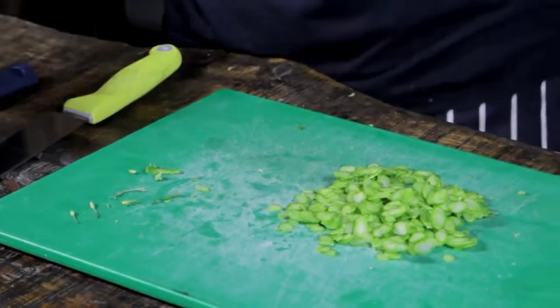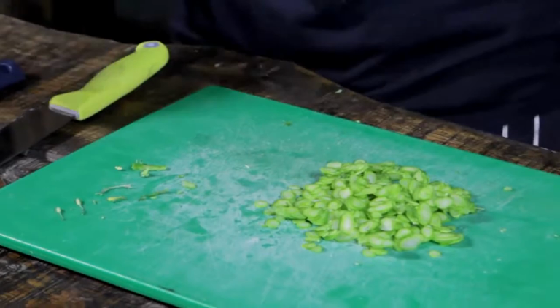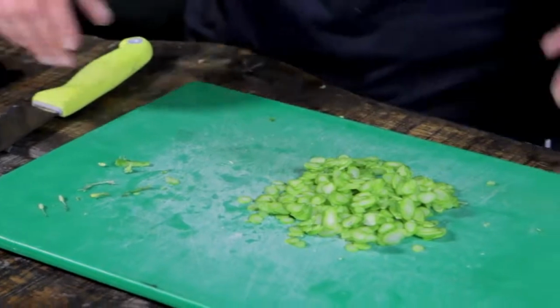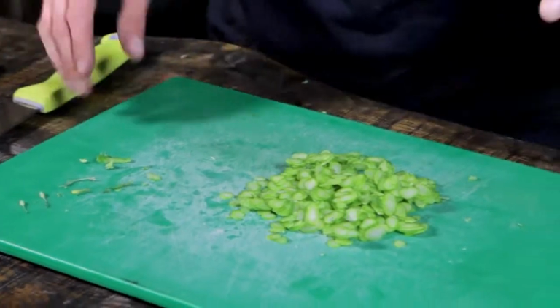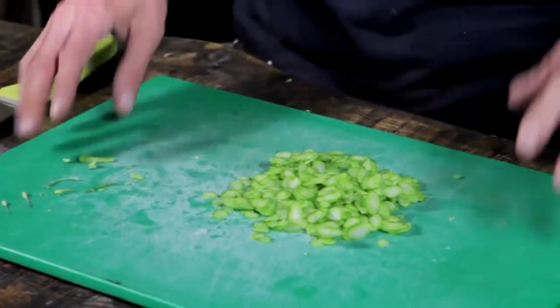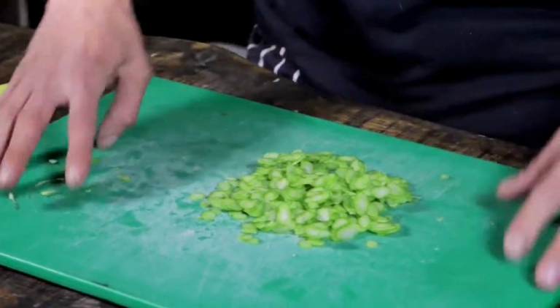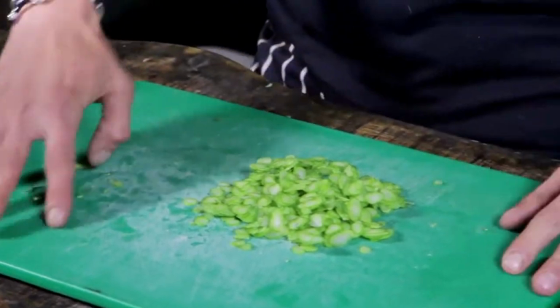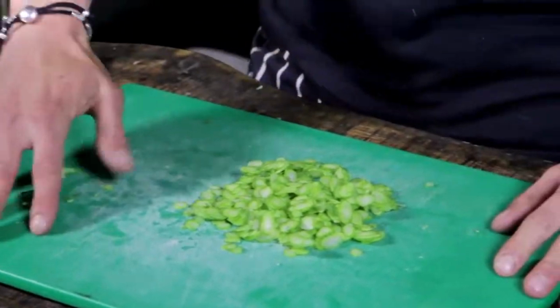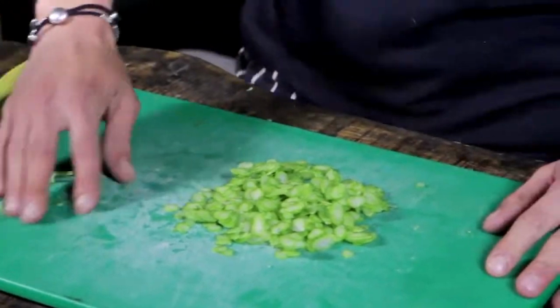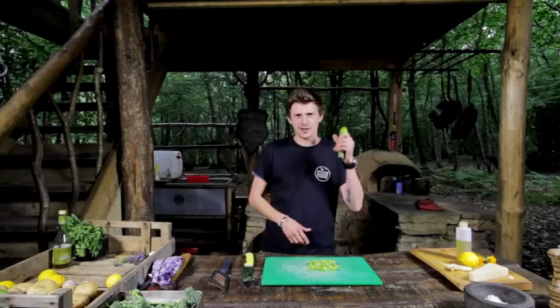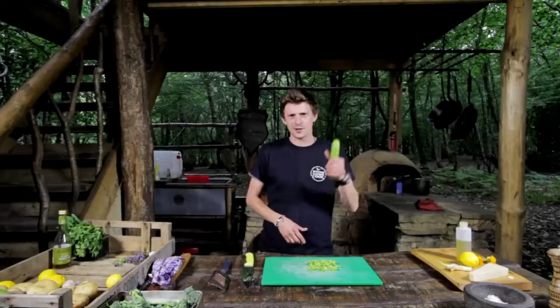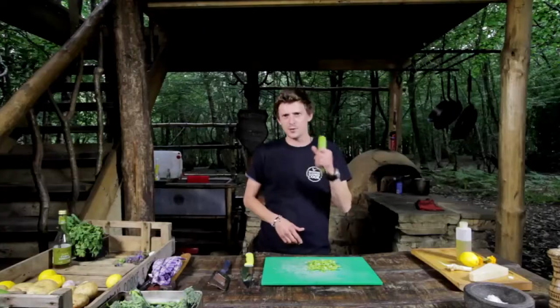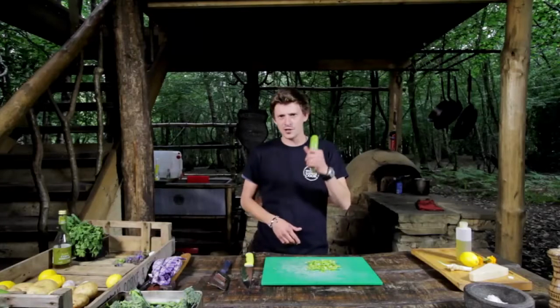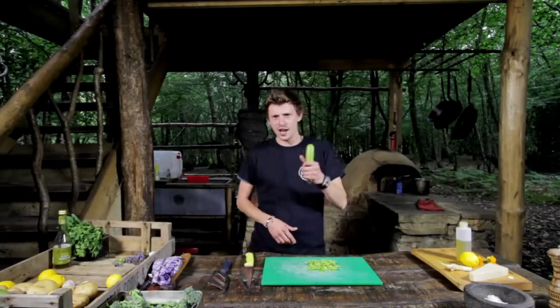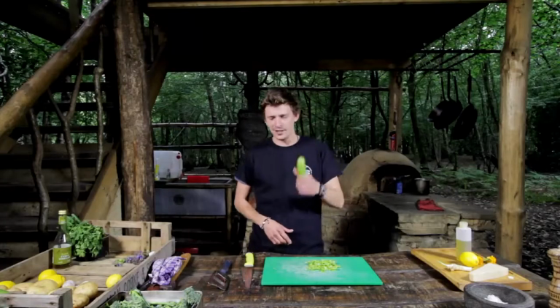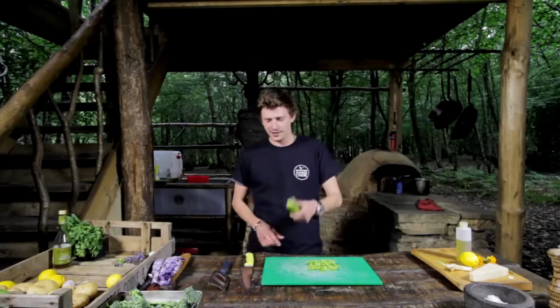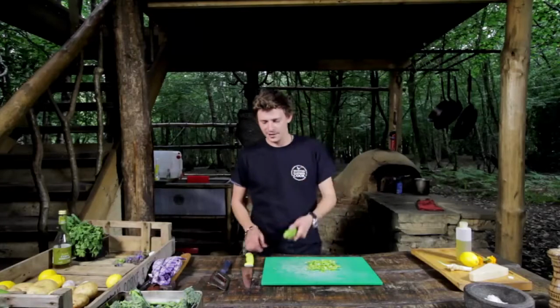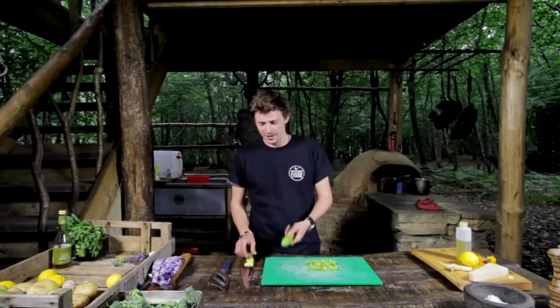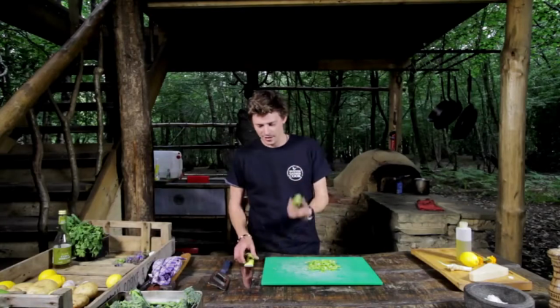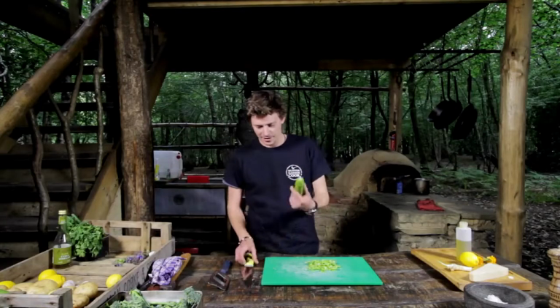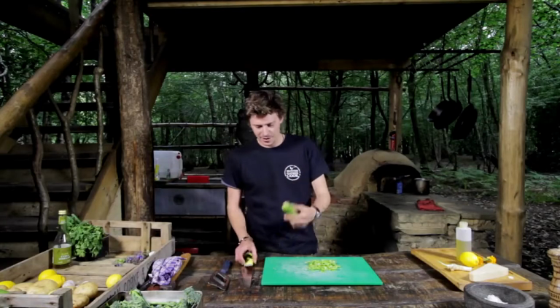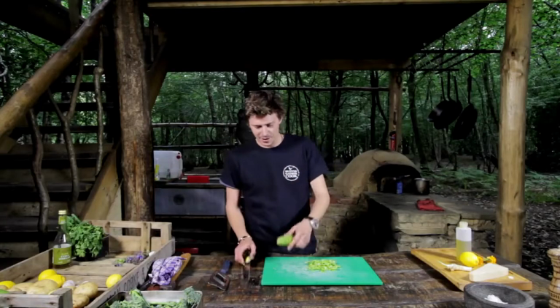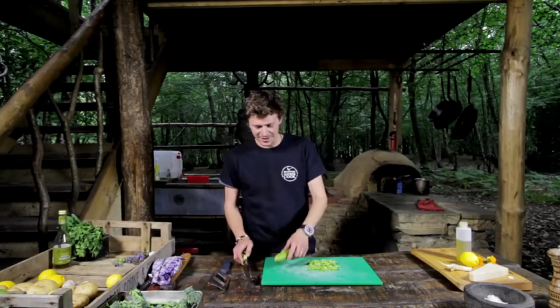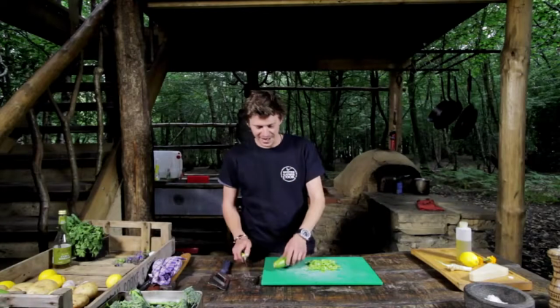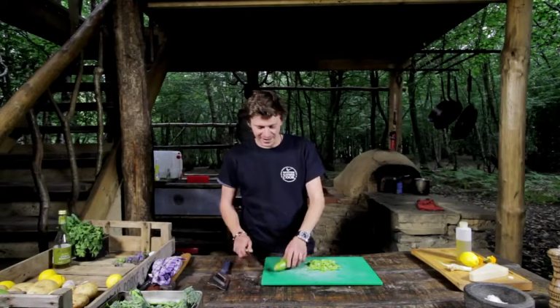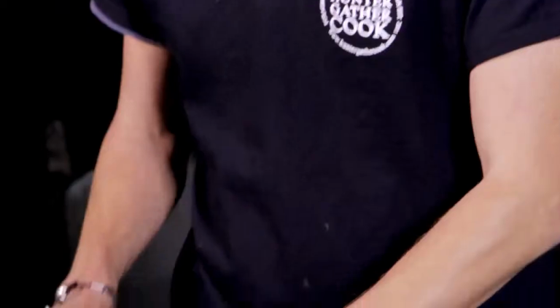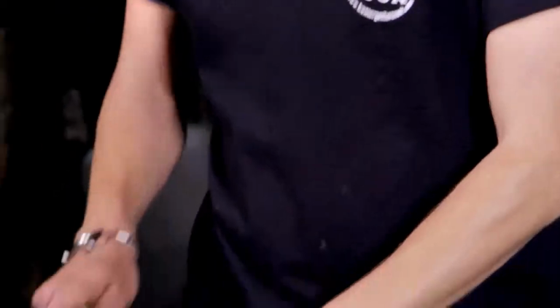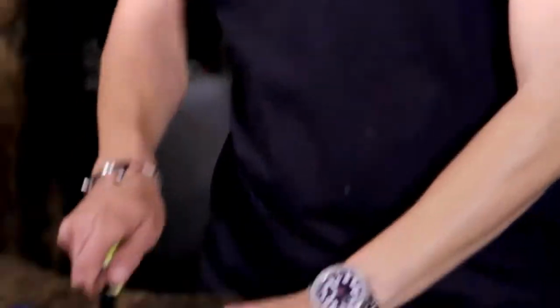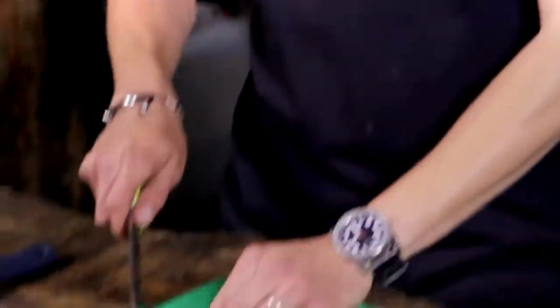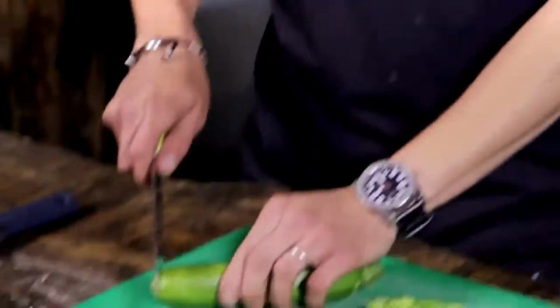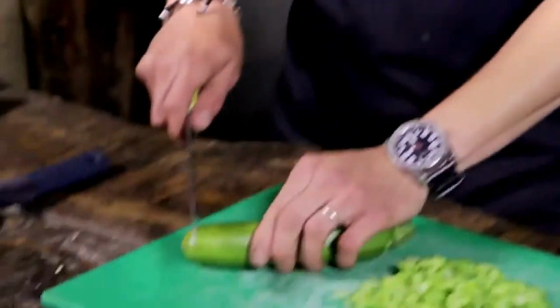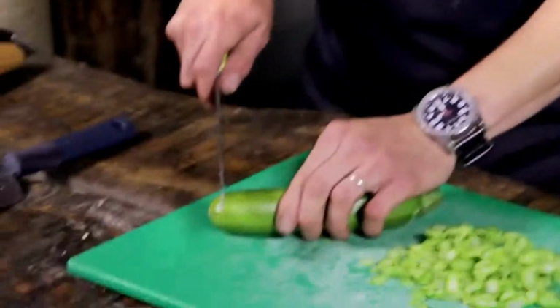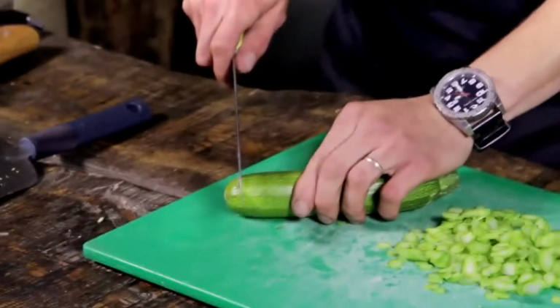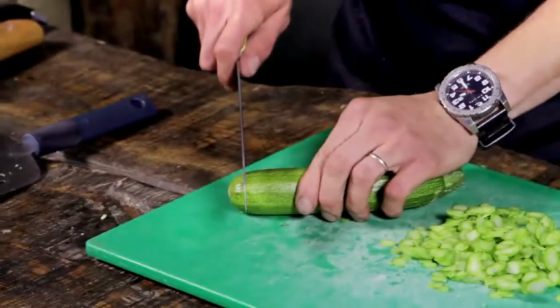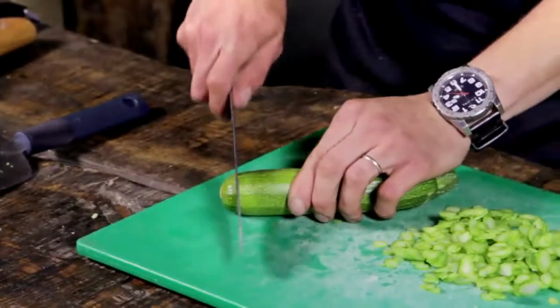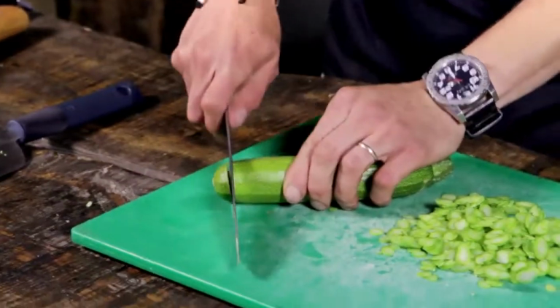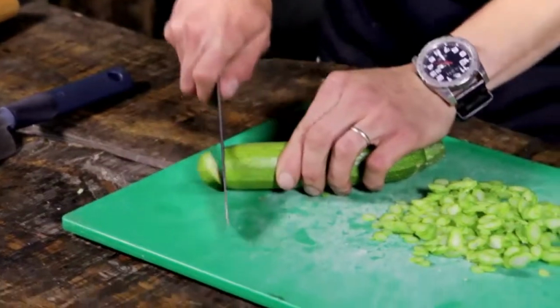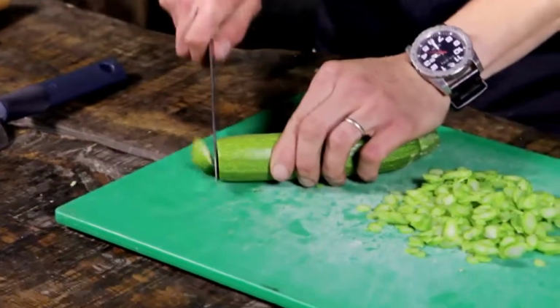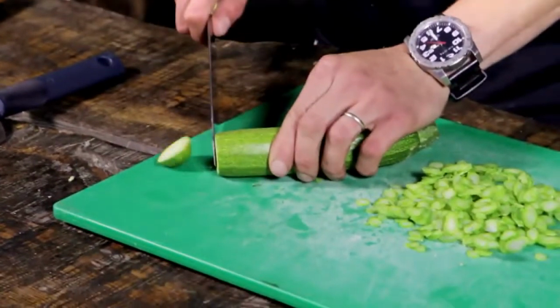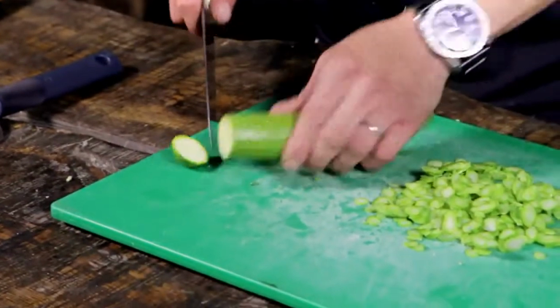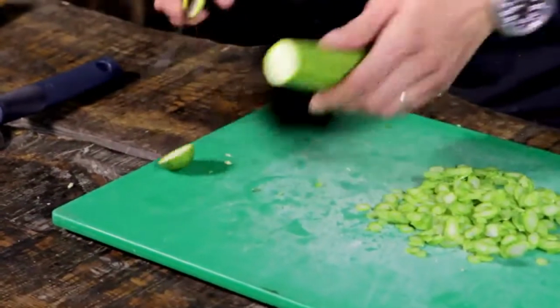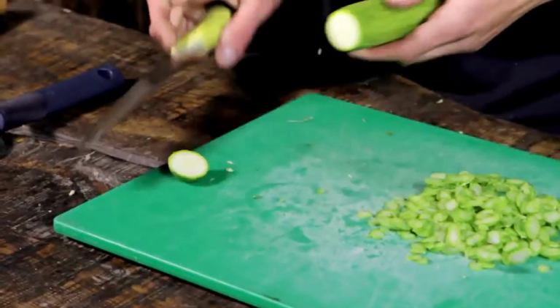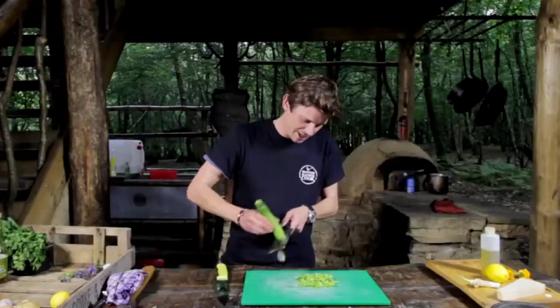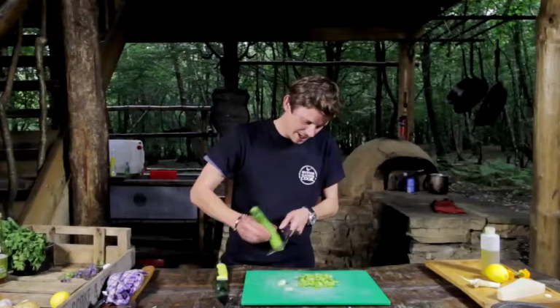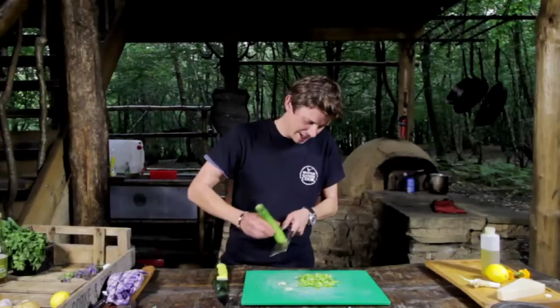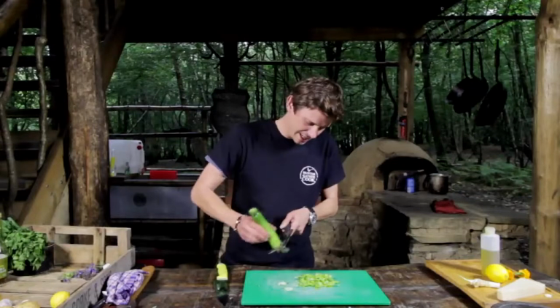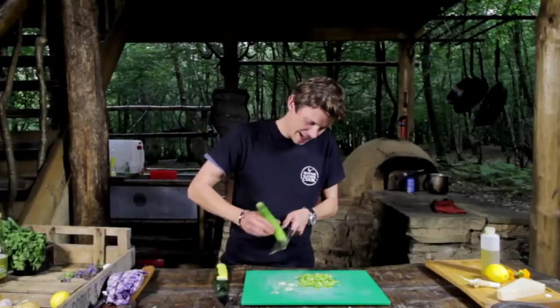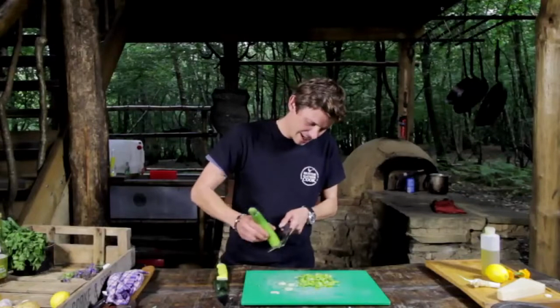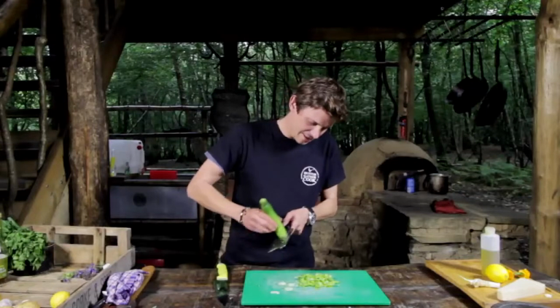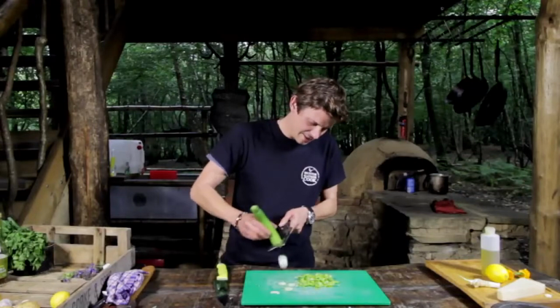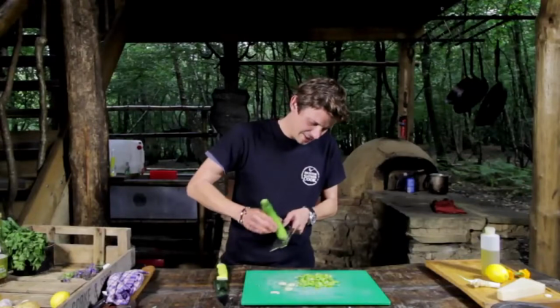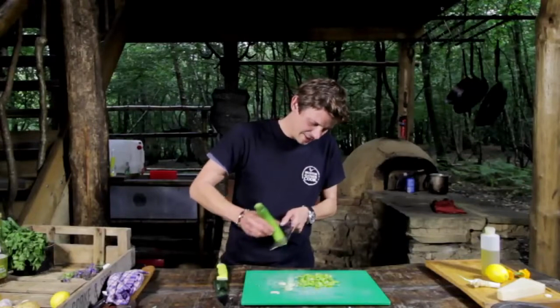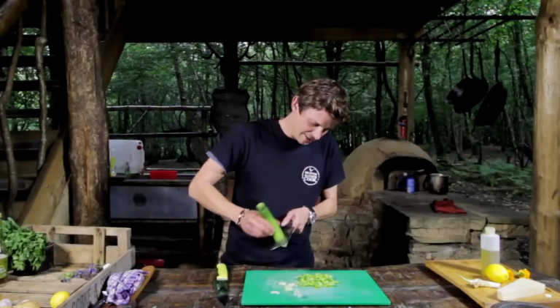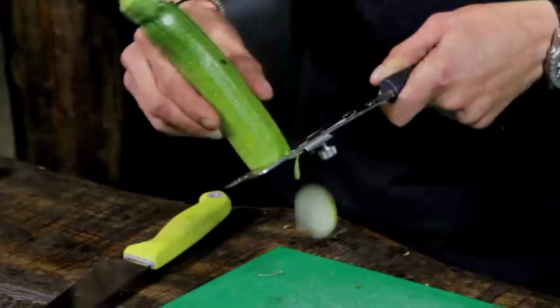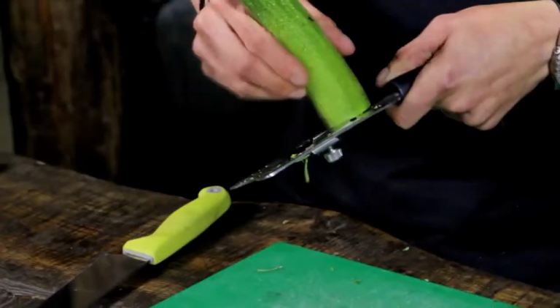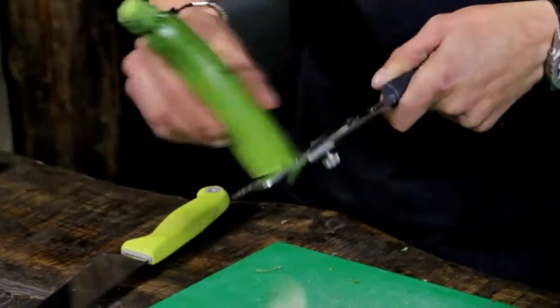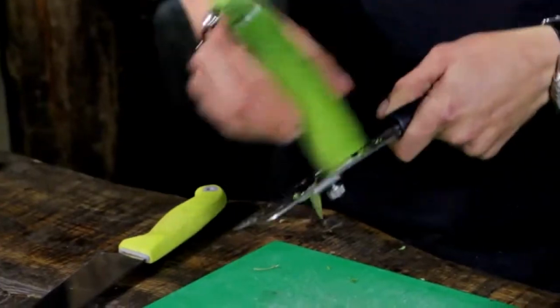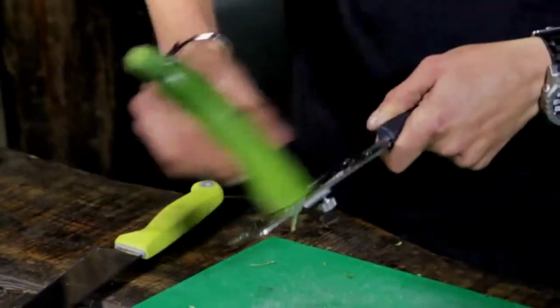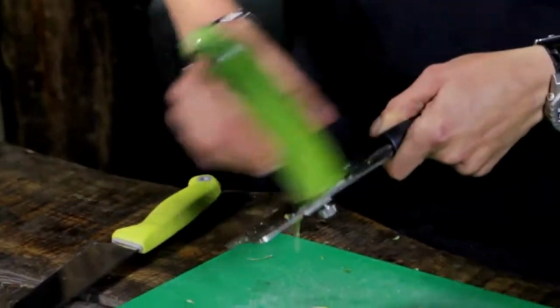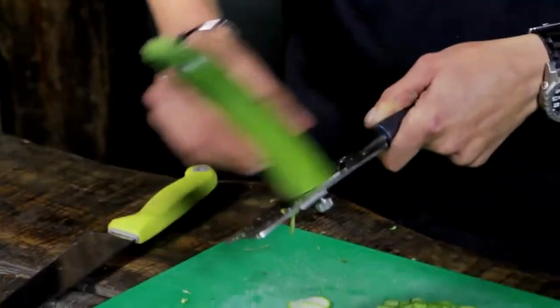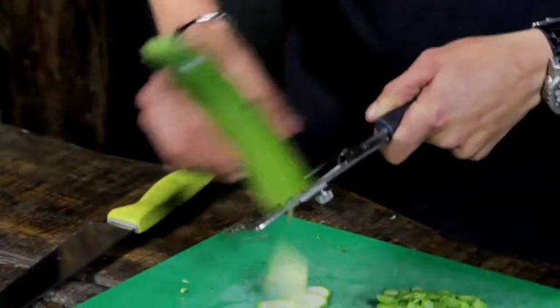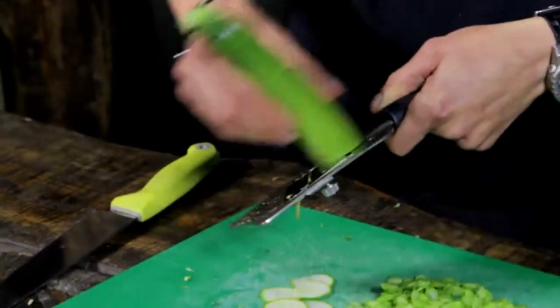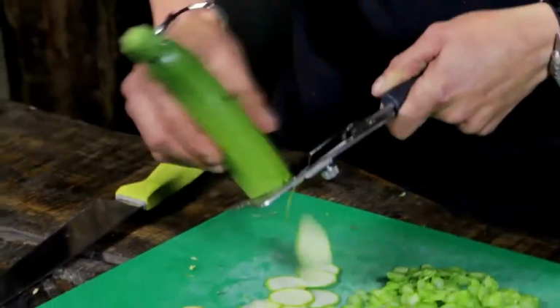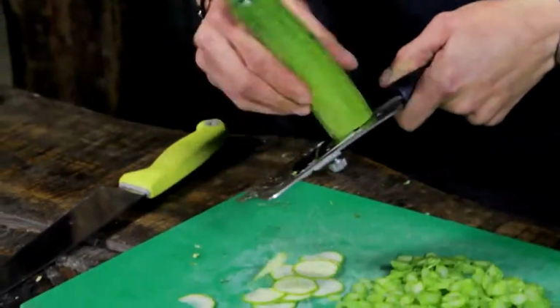Now we're going to use our courgette to do exactly the same, so we're just going to take the end off that and again just run it through with the courgette.